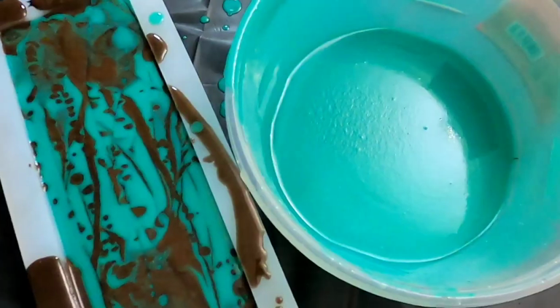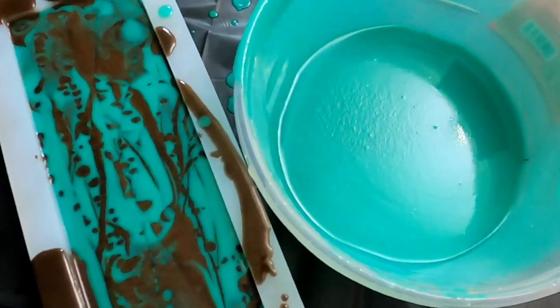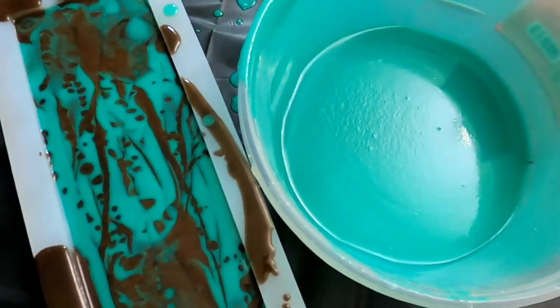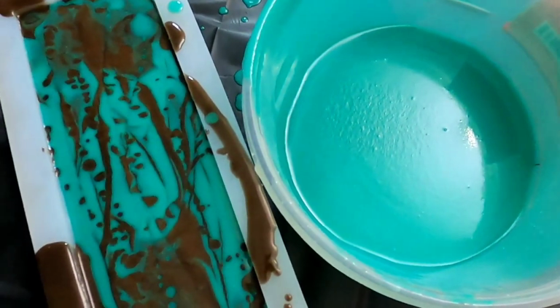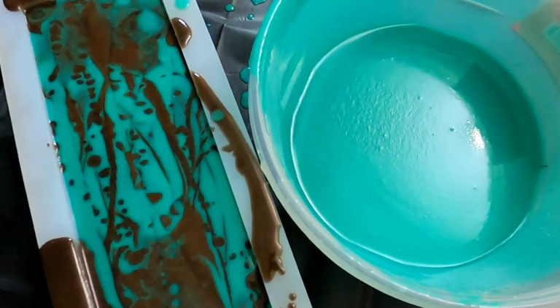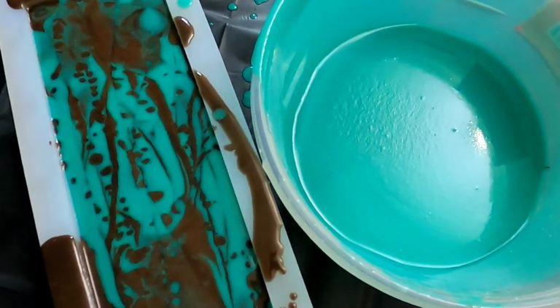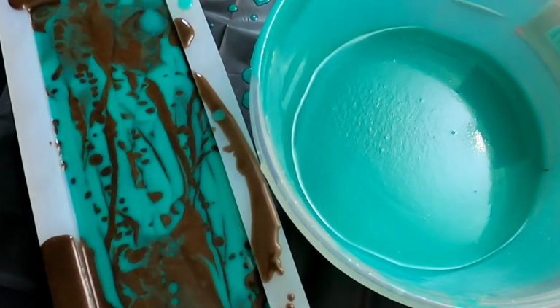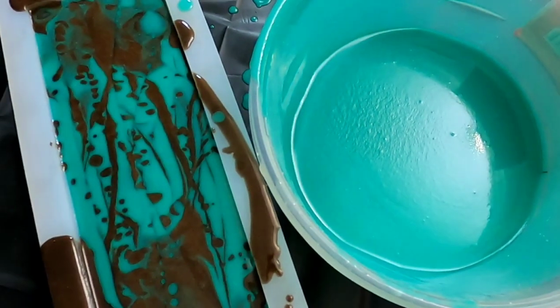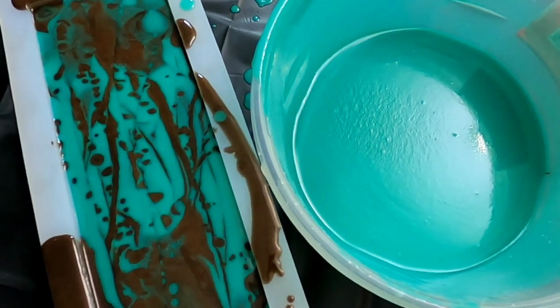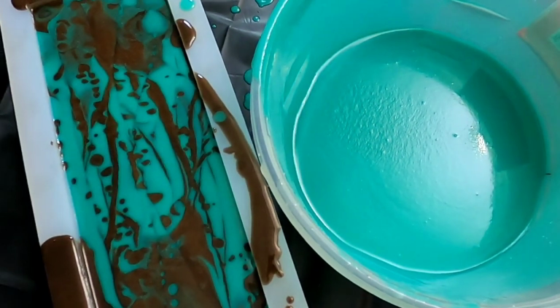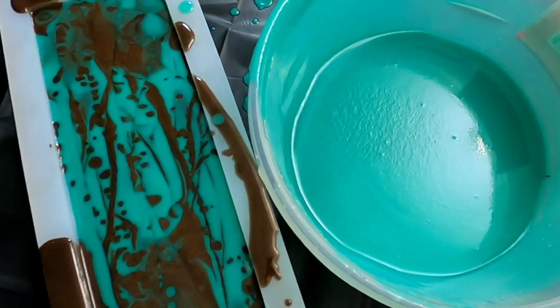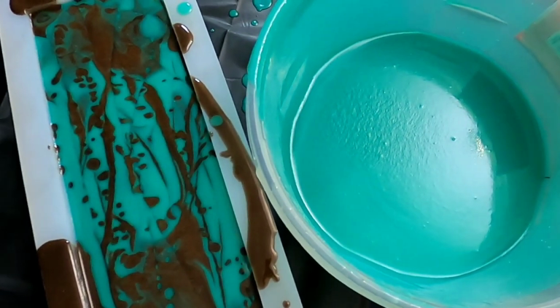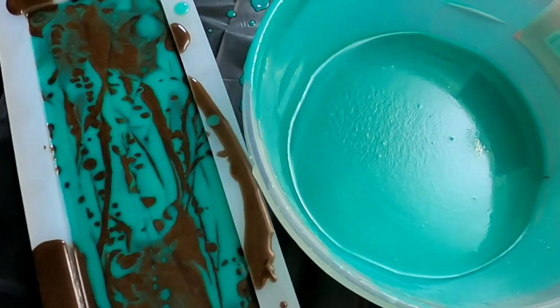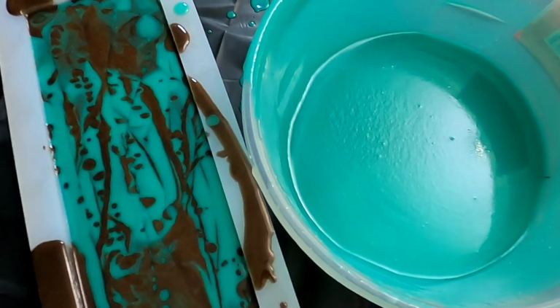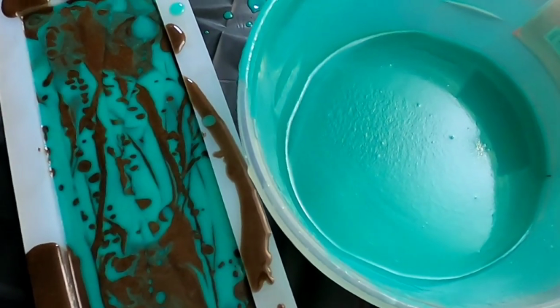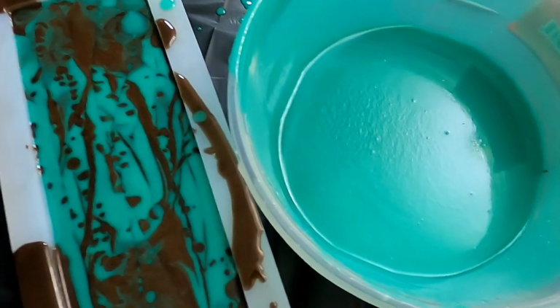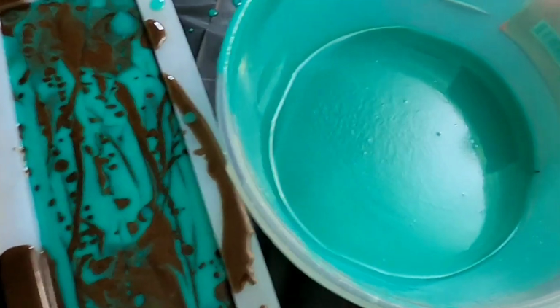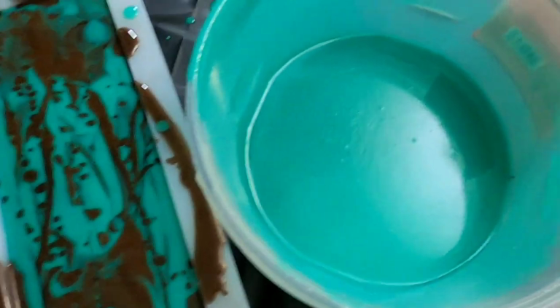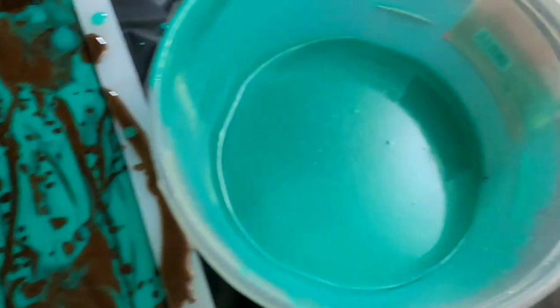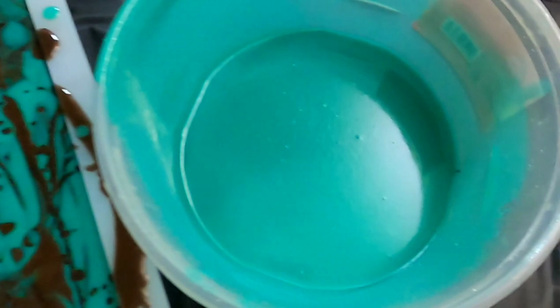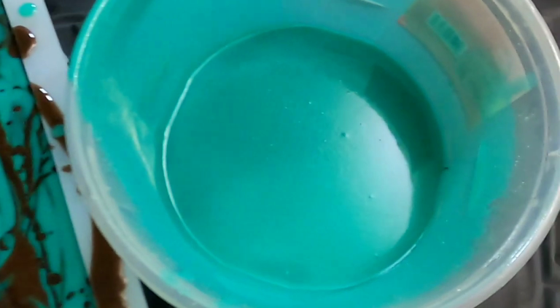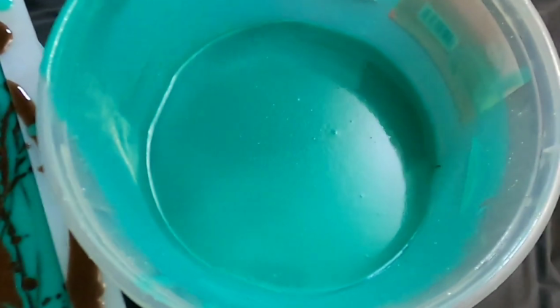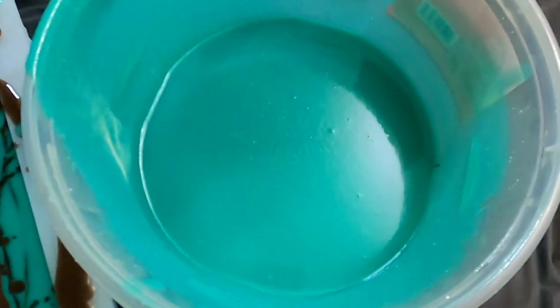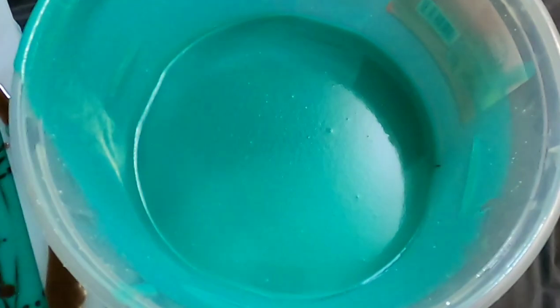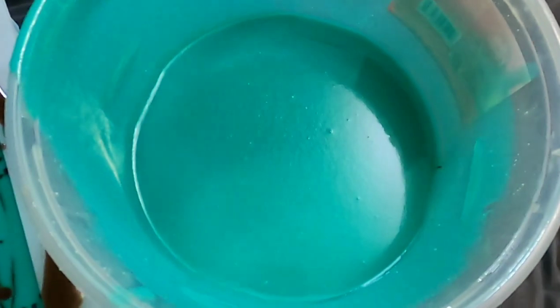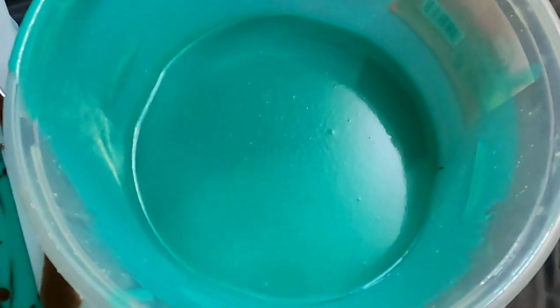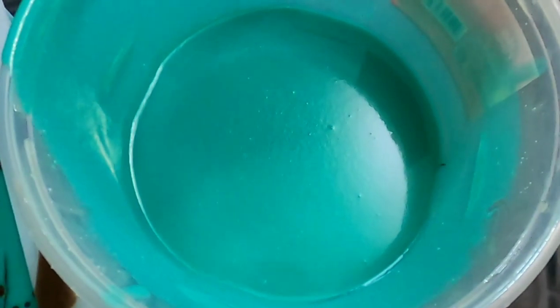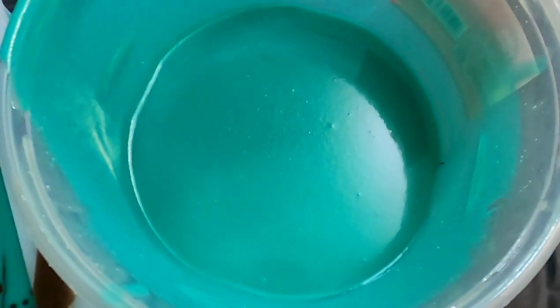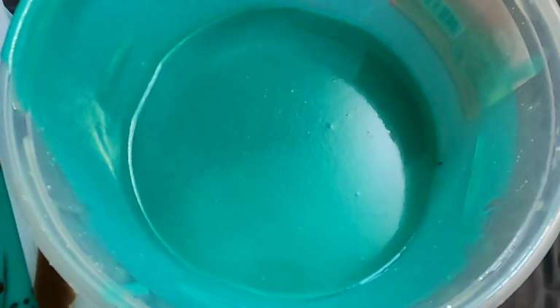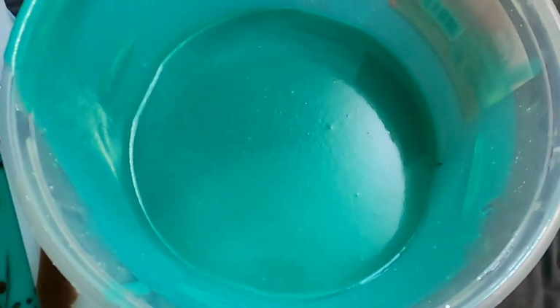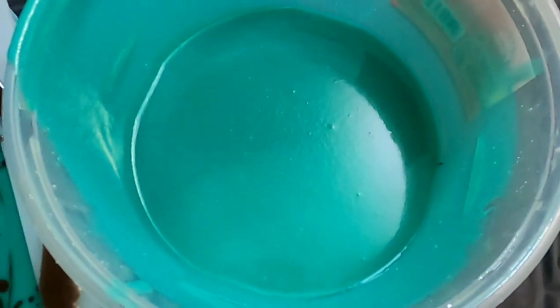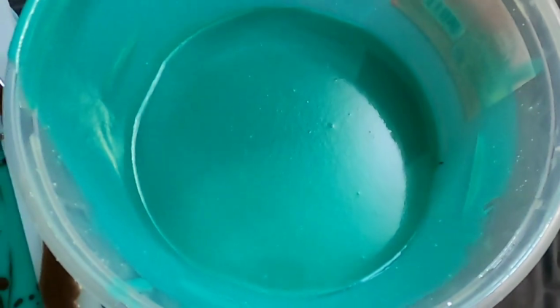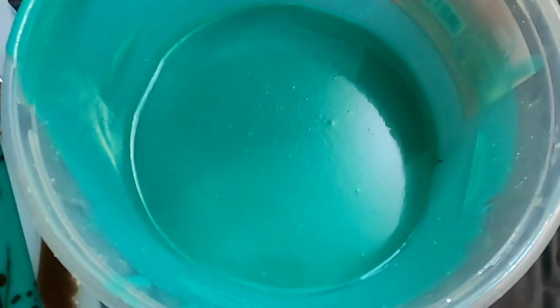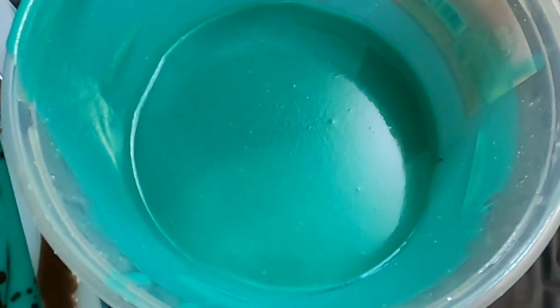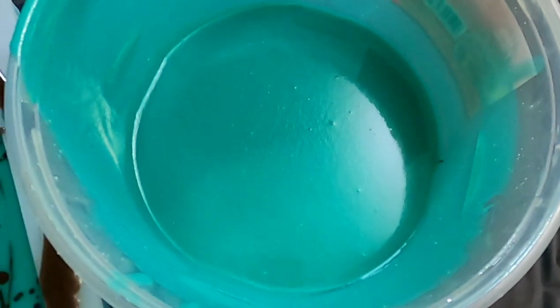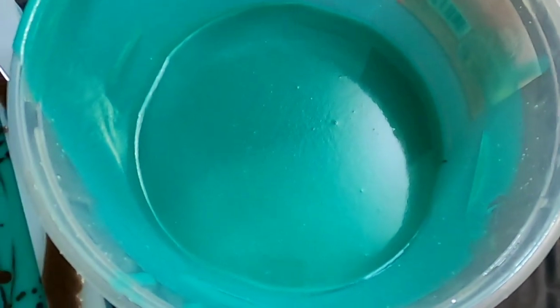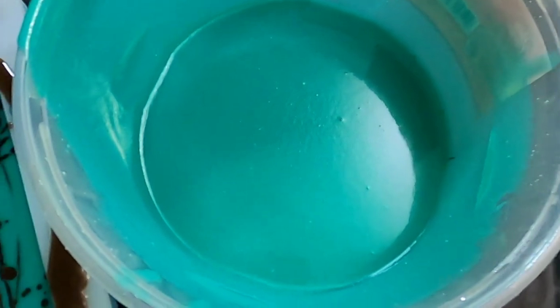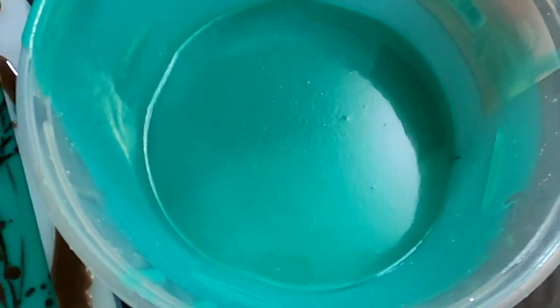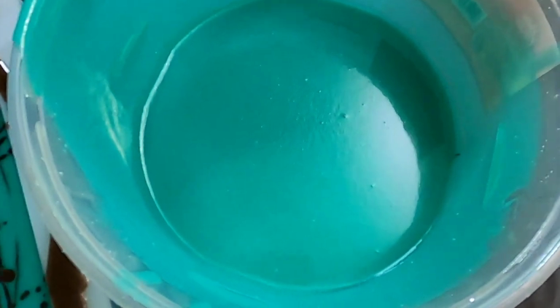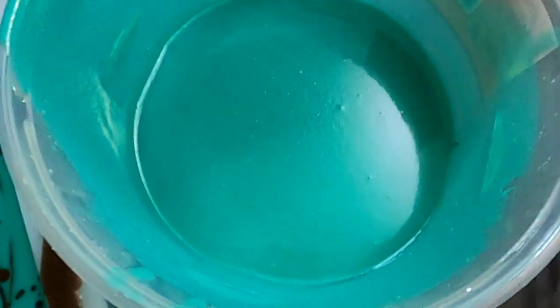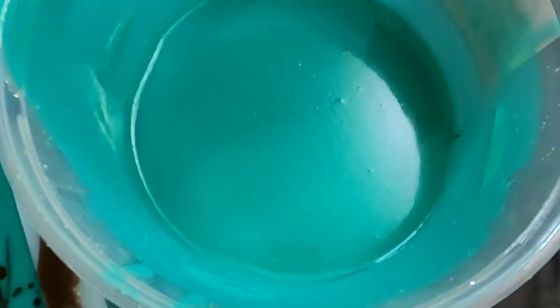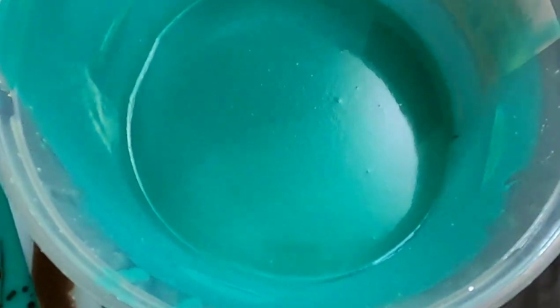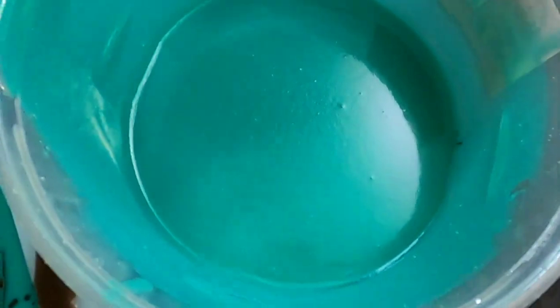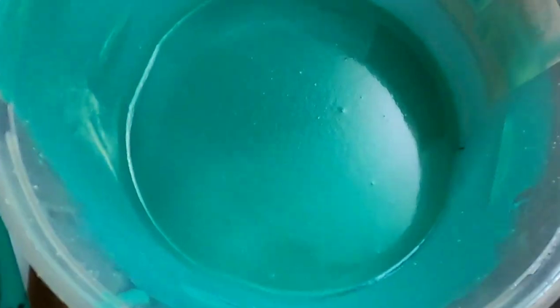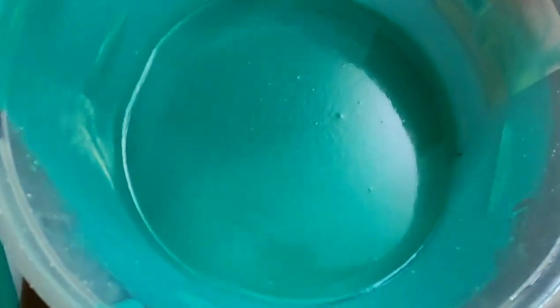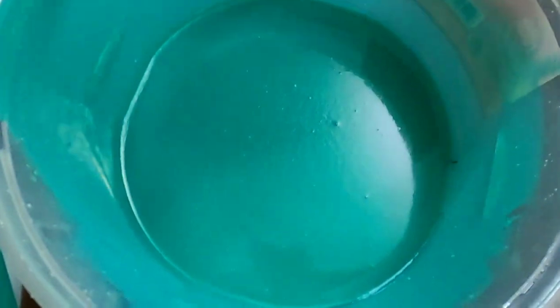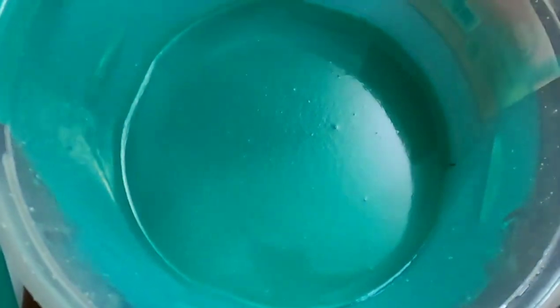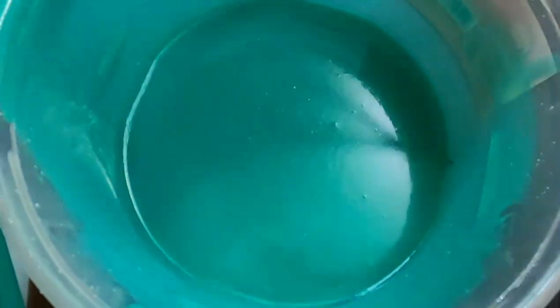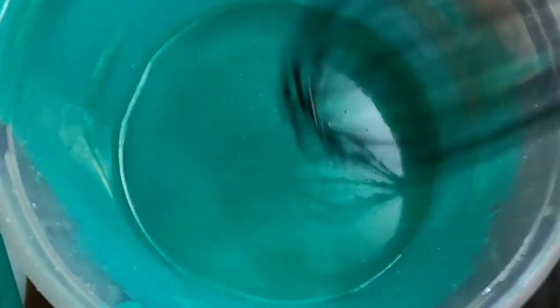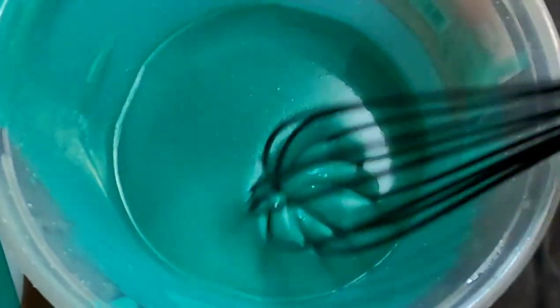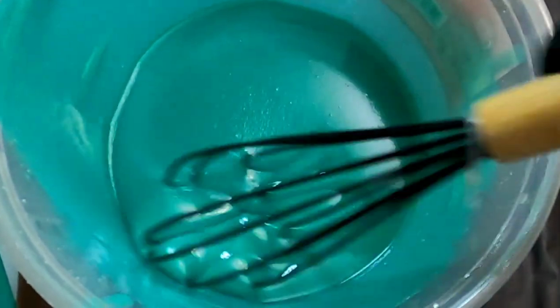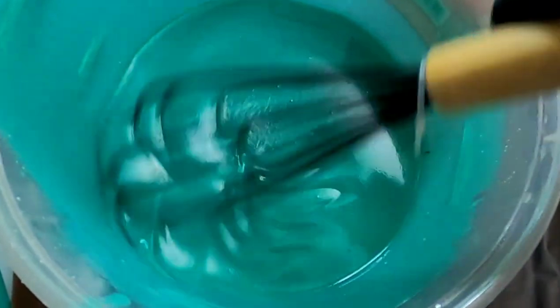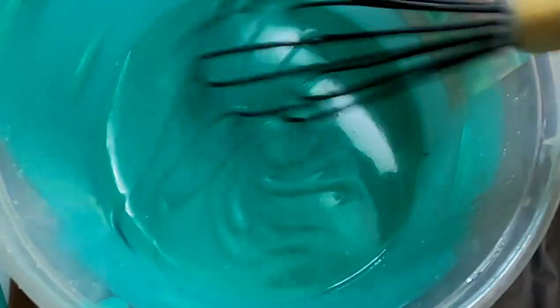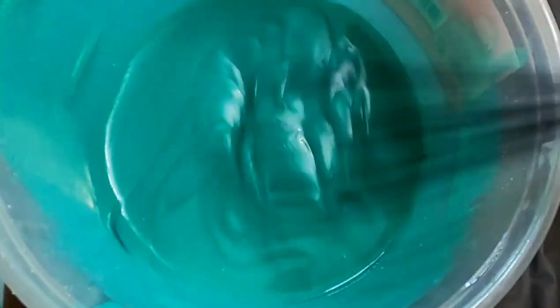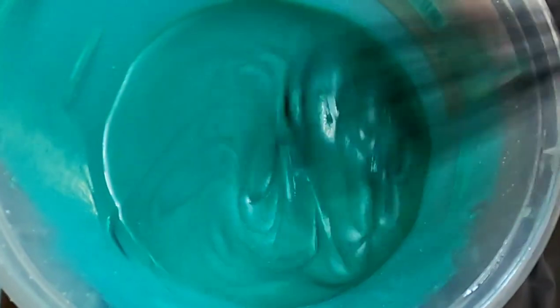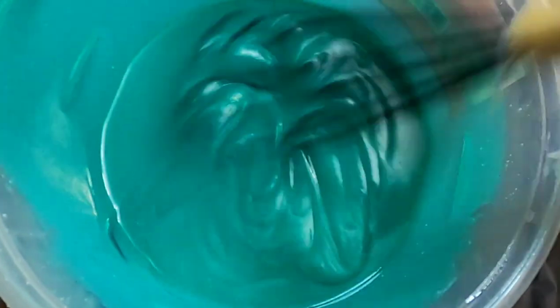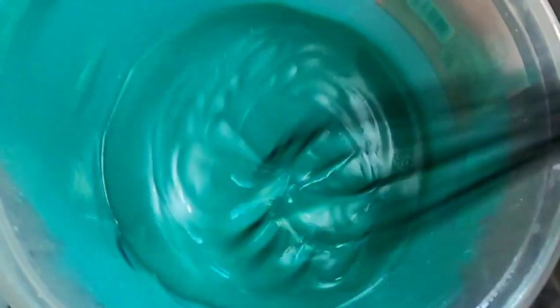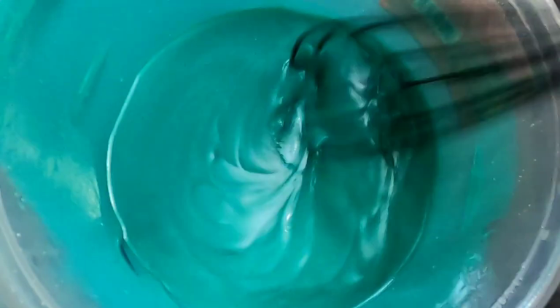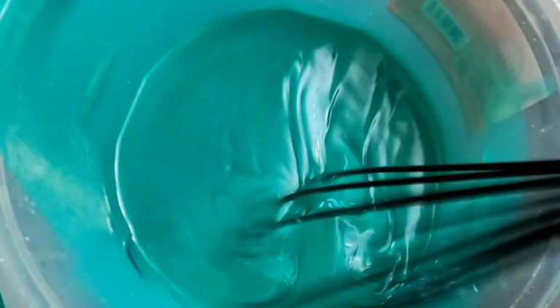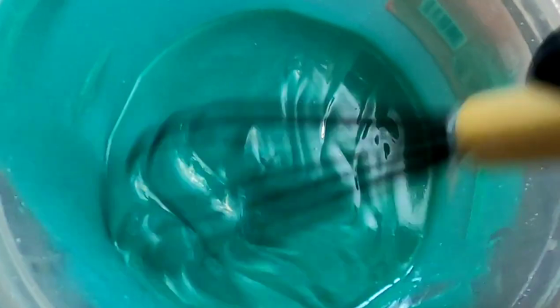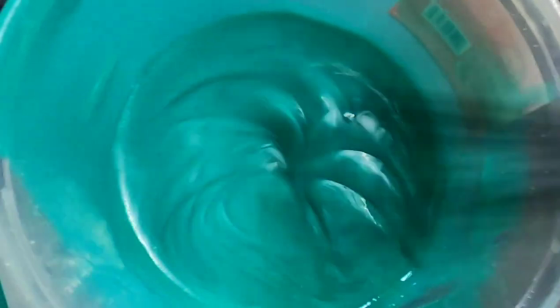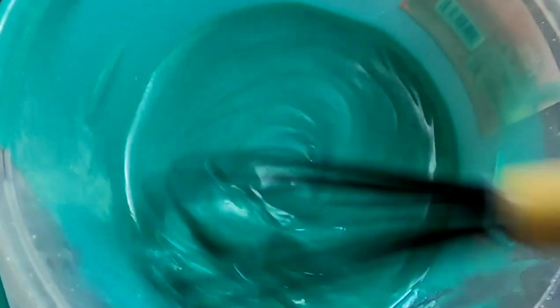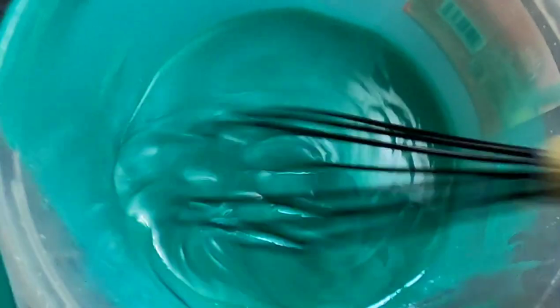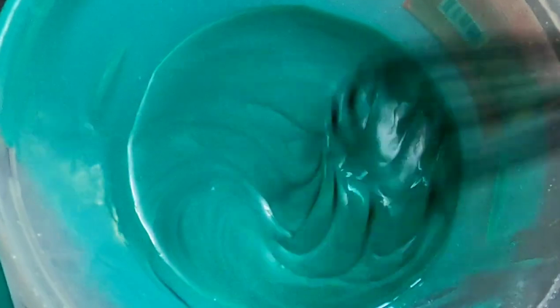Everything in the mold looks really good now. We're just going to wait for this green color to get a little bit thicker, and once it's thicker we will ice this on top.